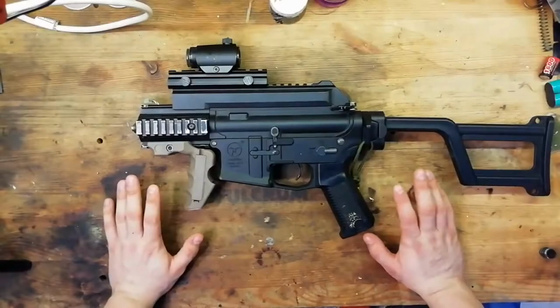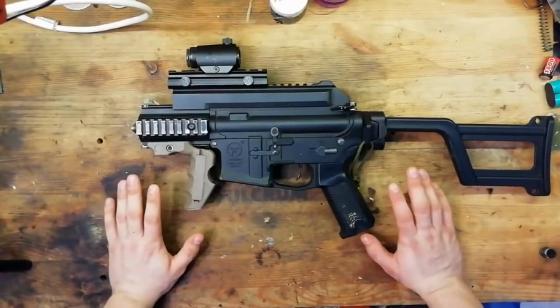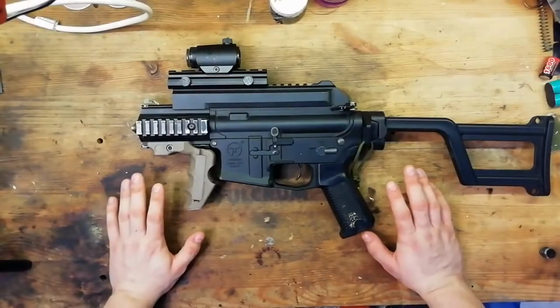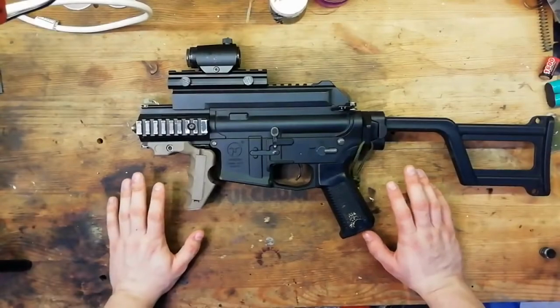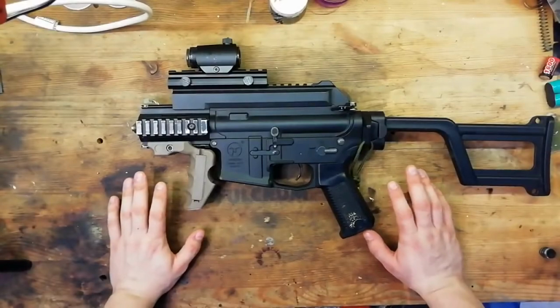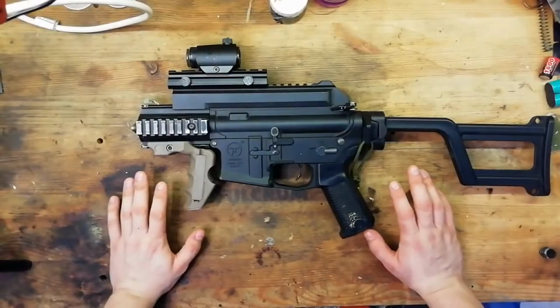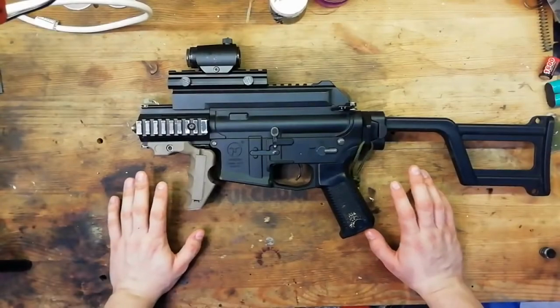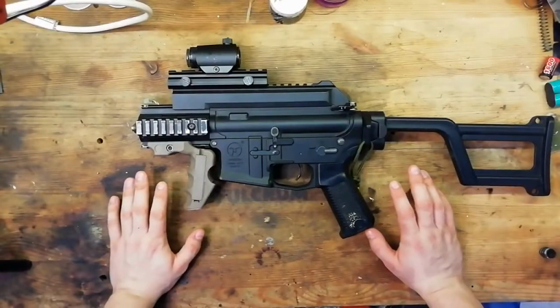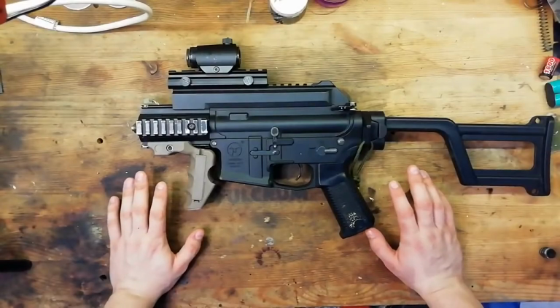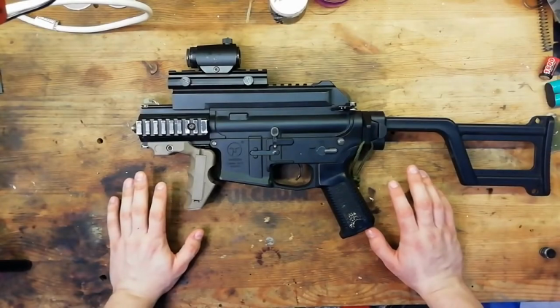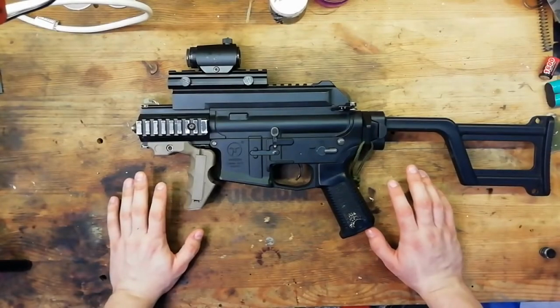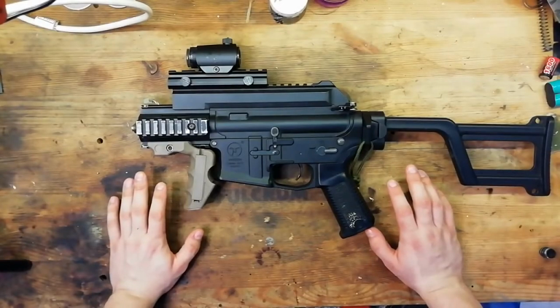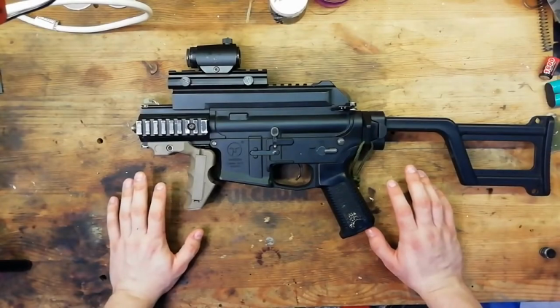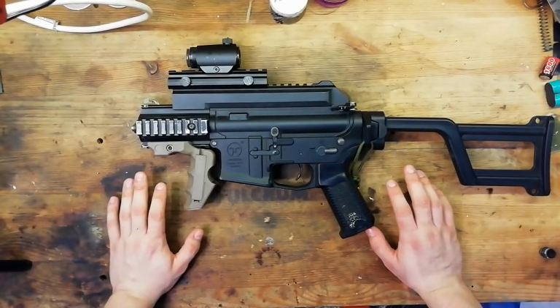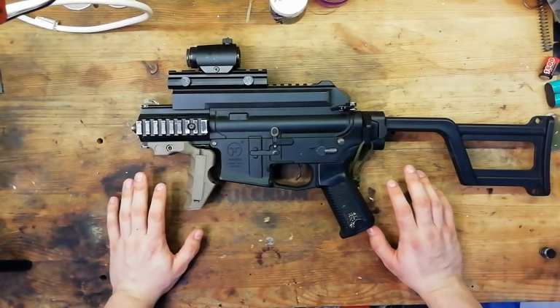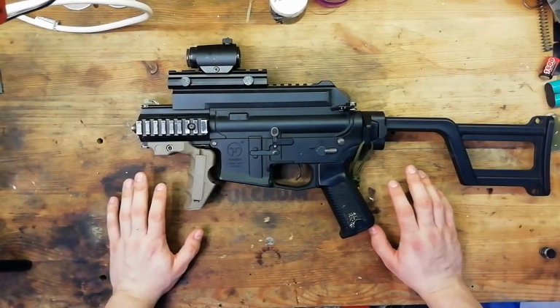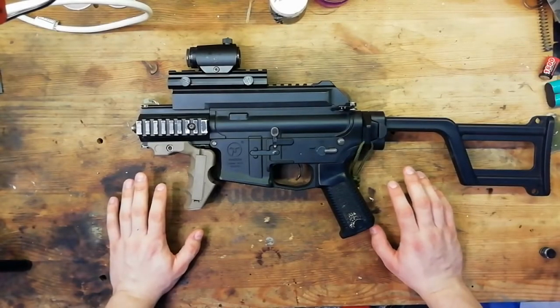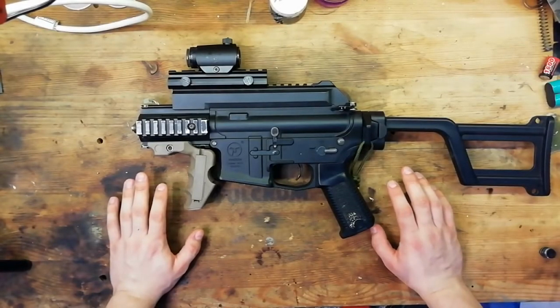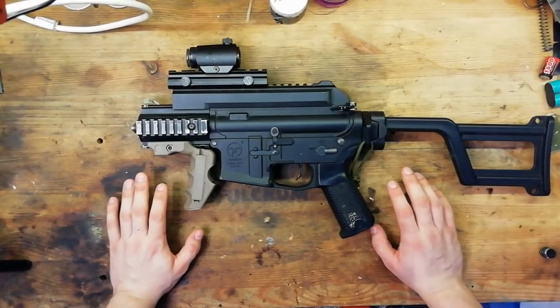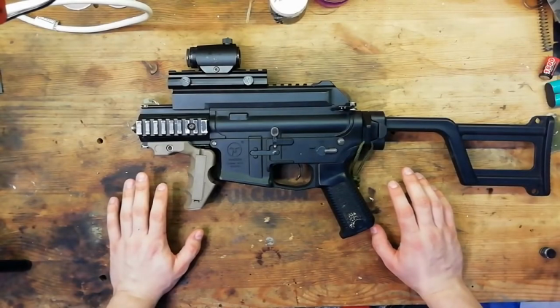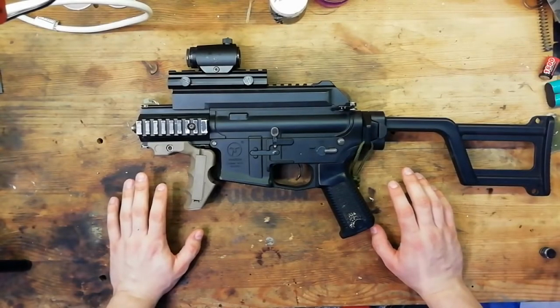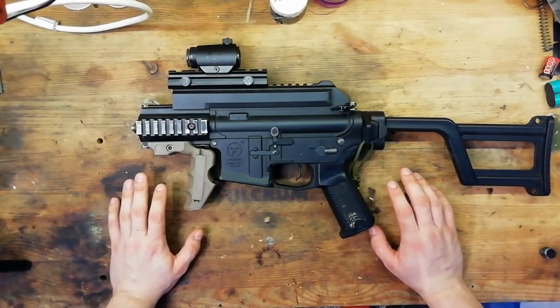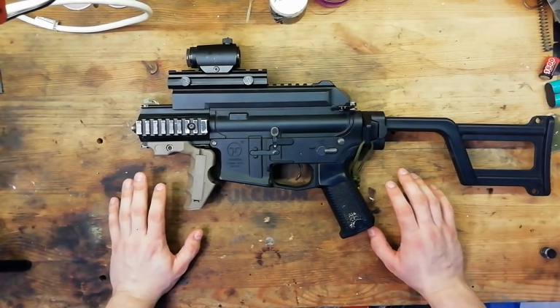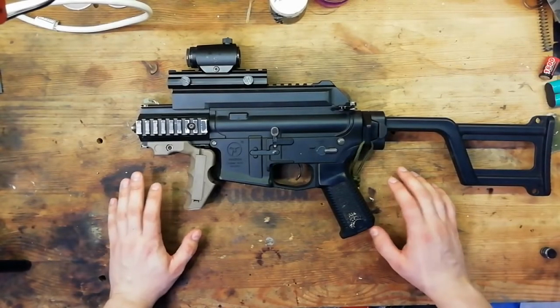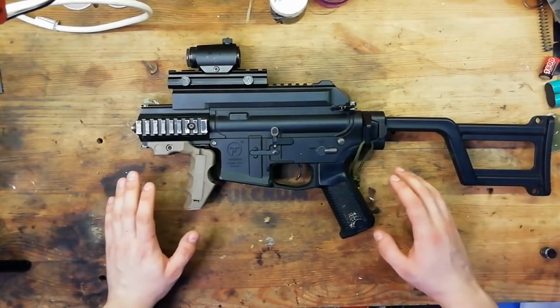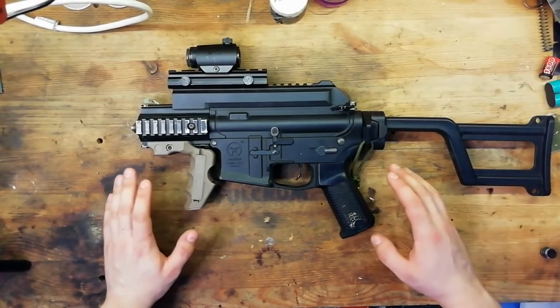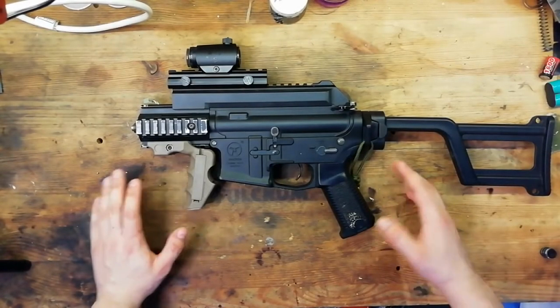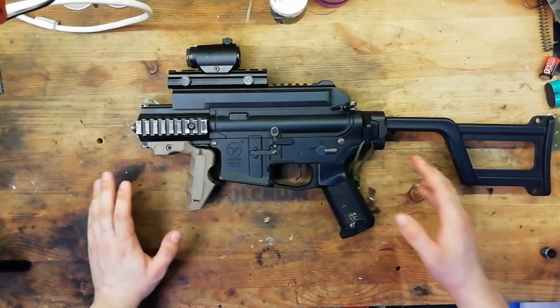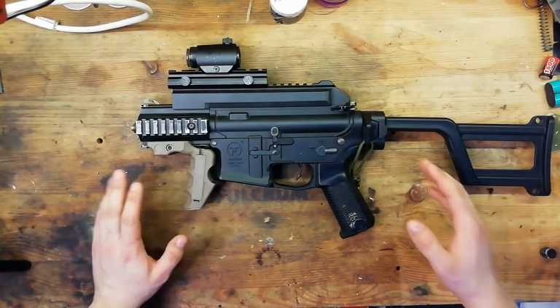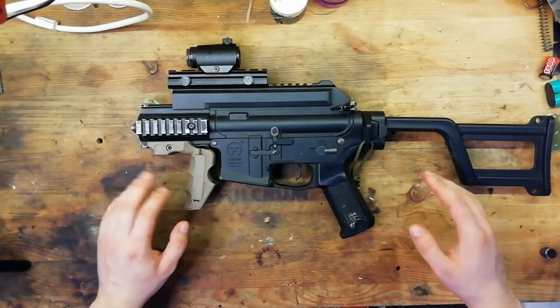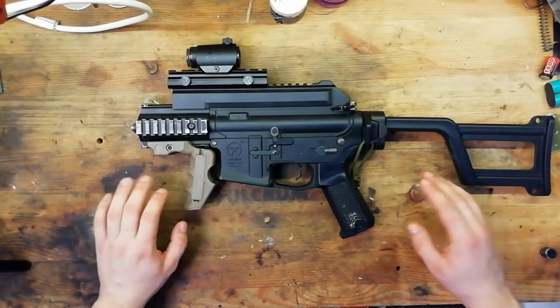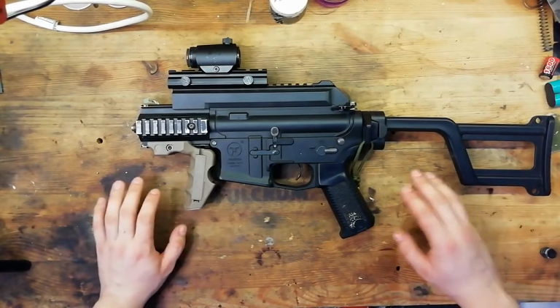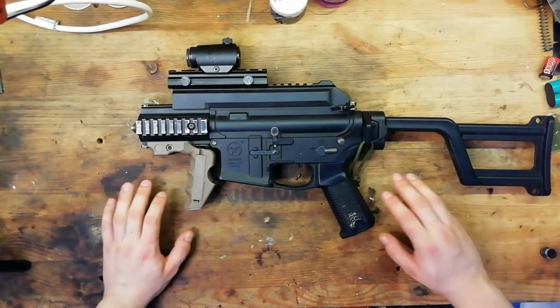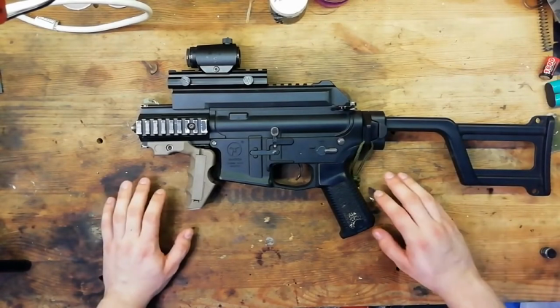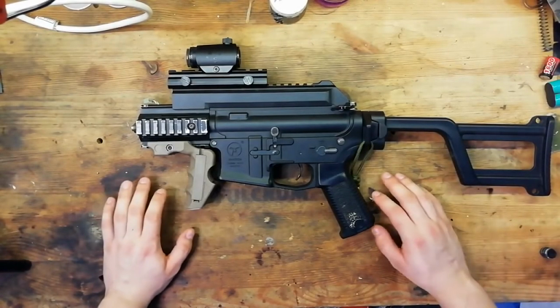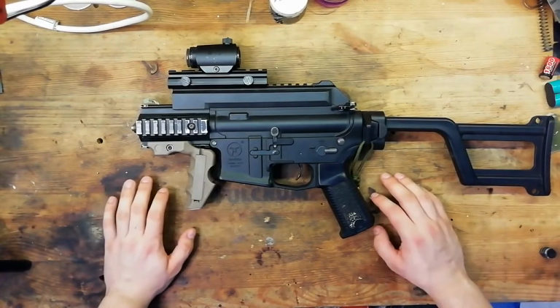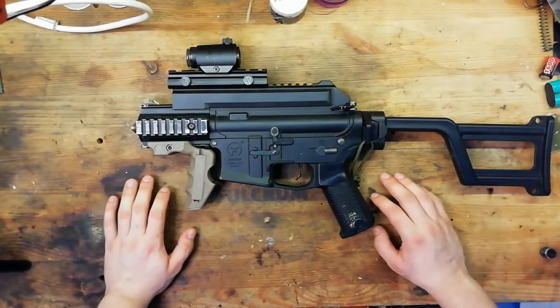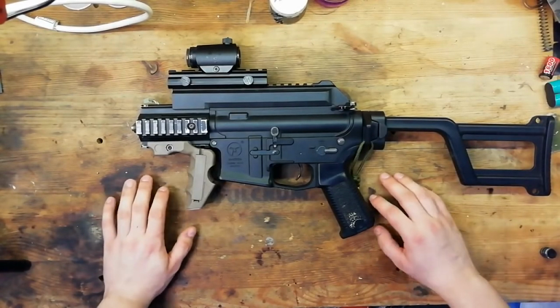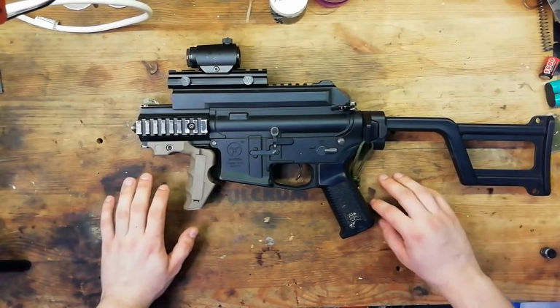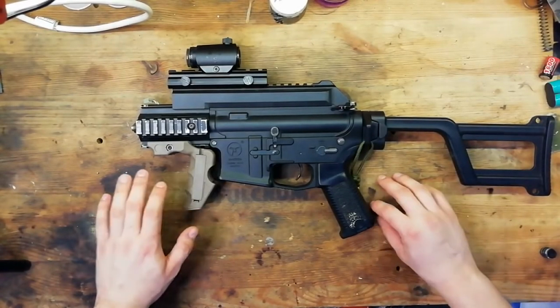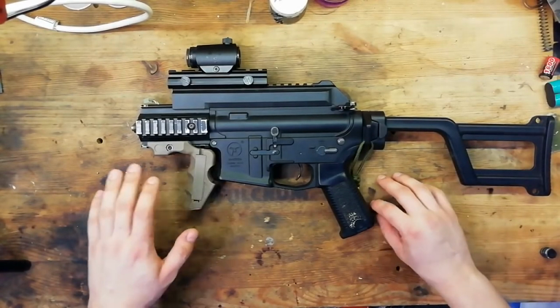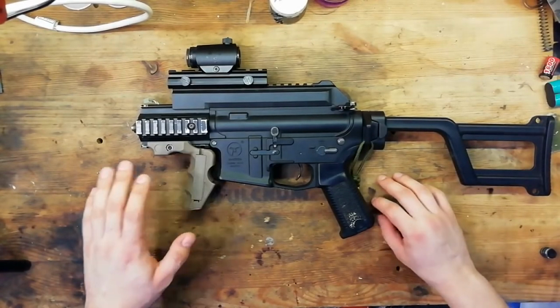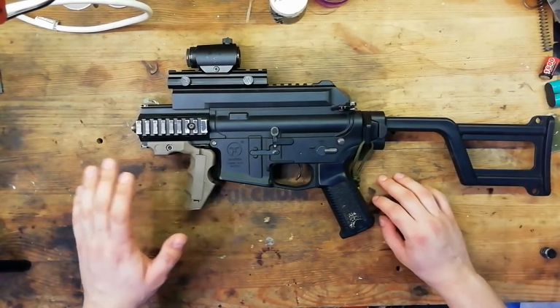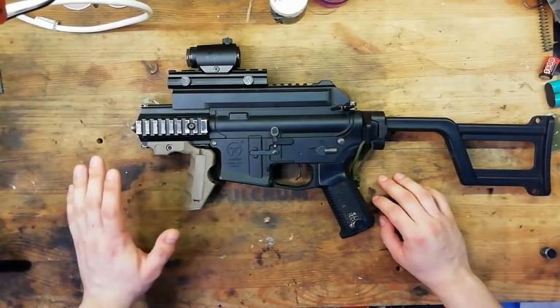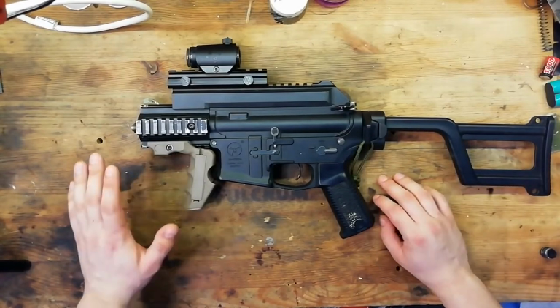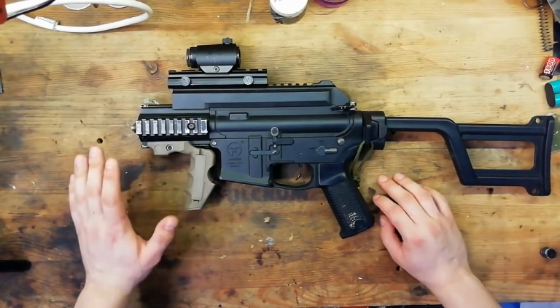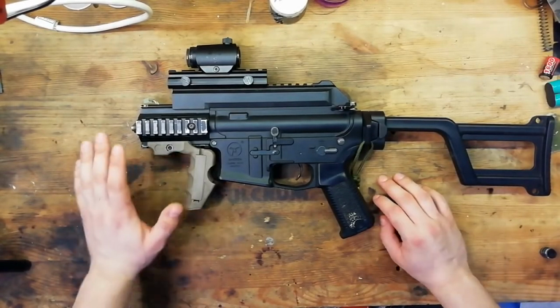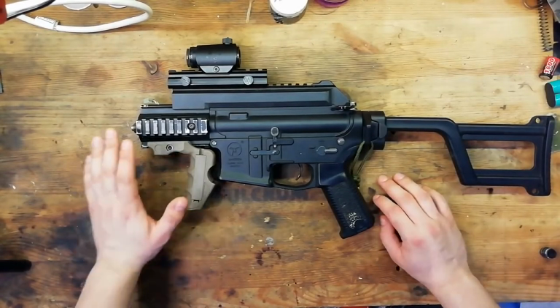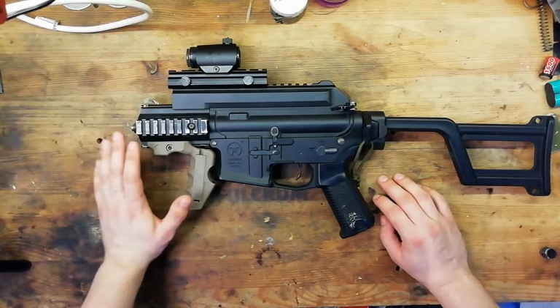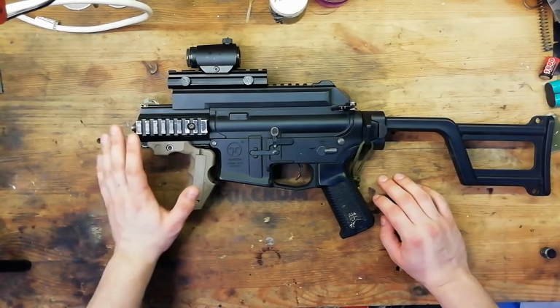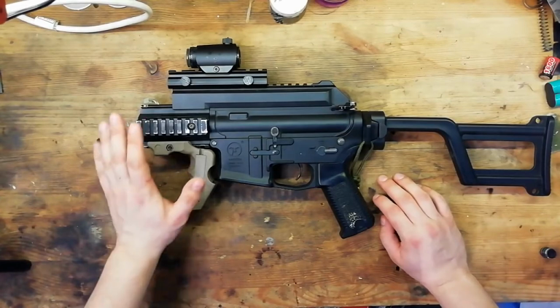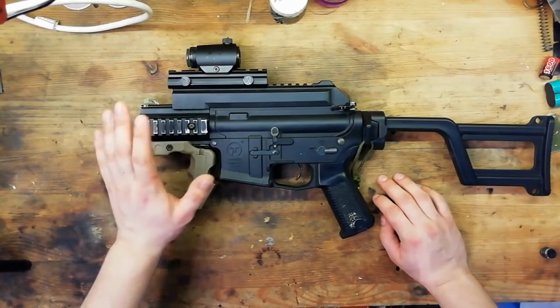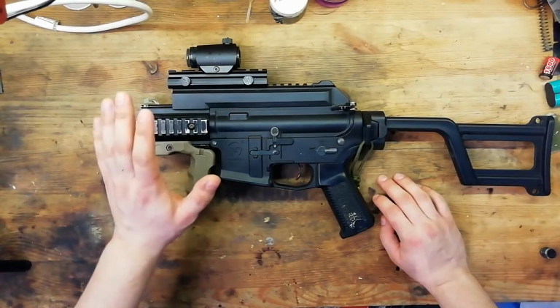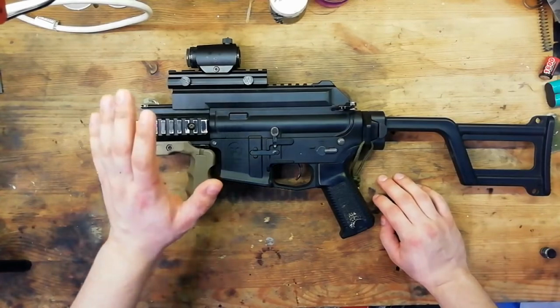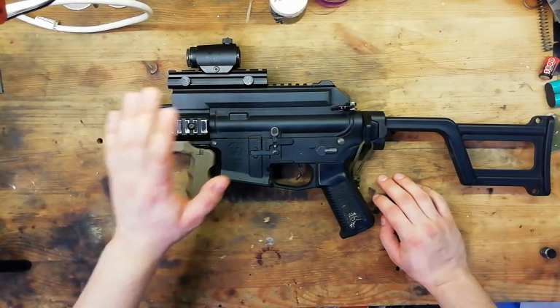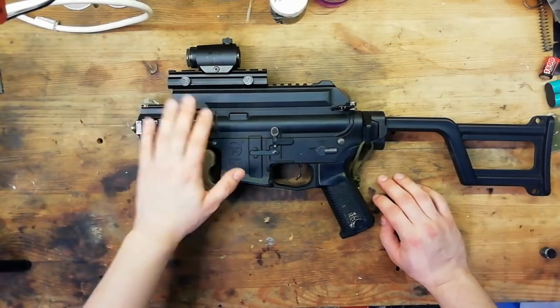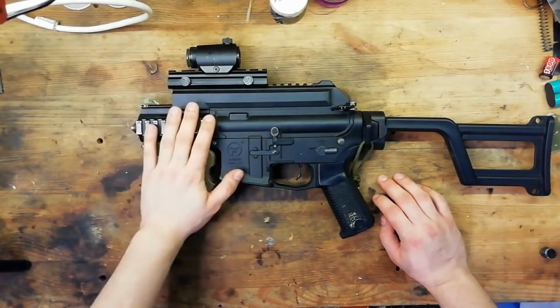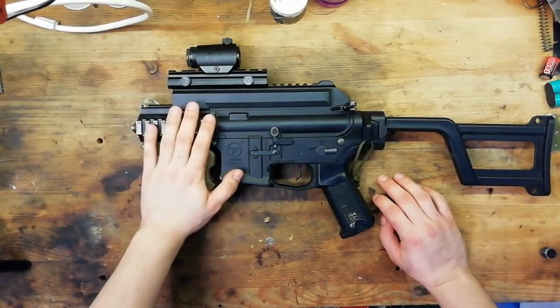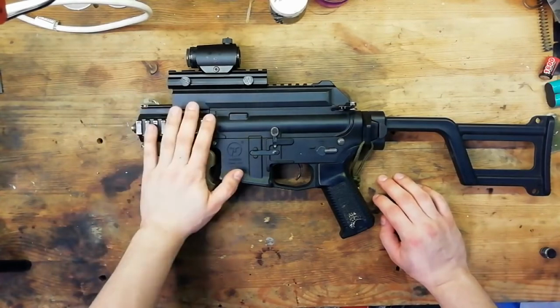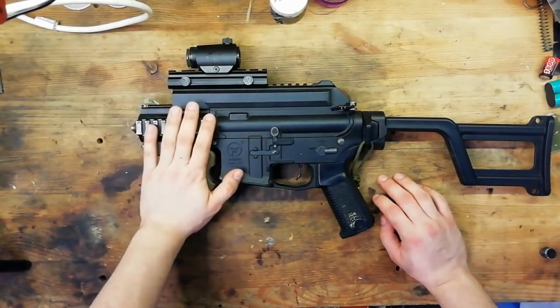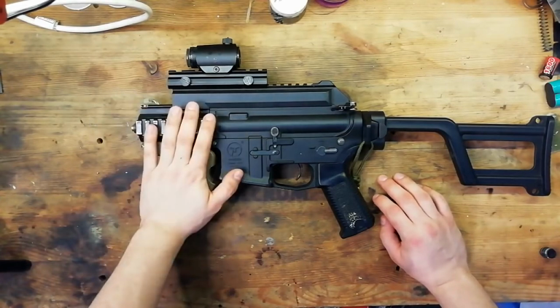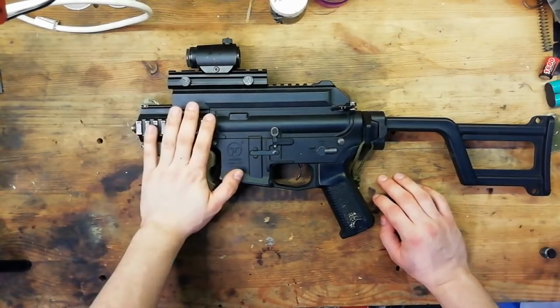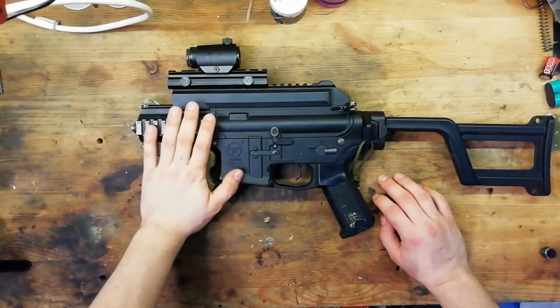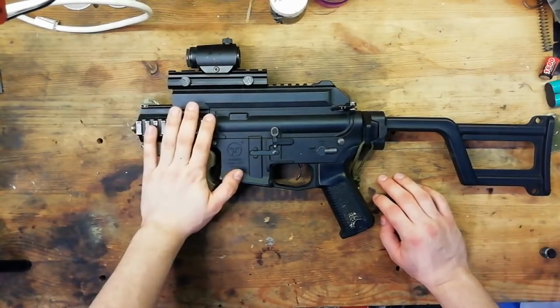Hello fellow Plastic Furrows, this is Fulcrum and we're back at the bench with the Ares Amoeba CCR. Today I'm going to be showing you how you can remove the gearbox from this gun.